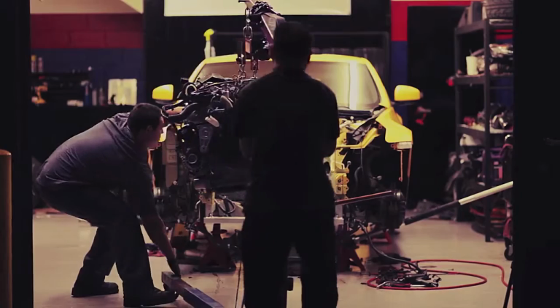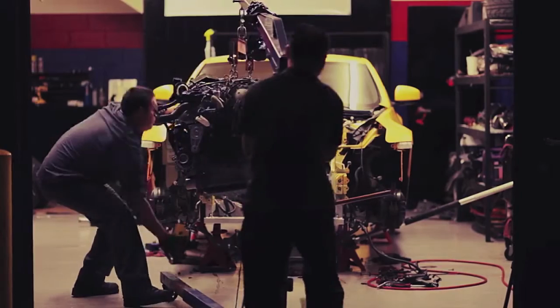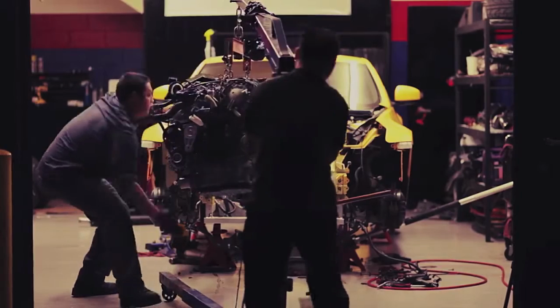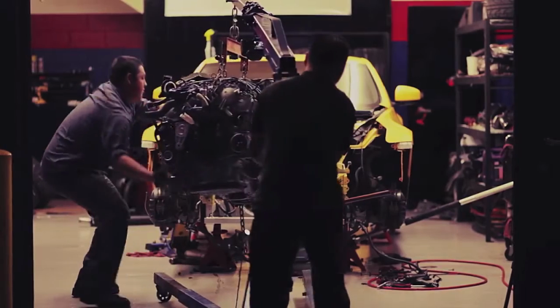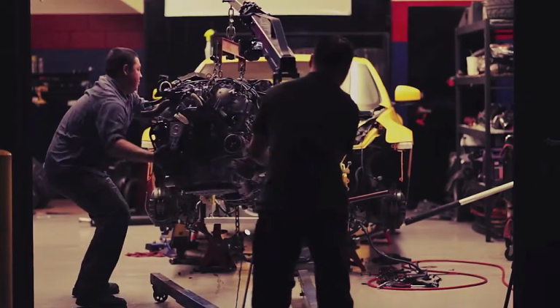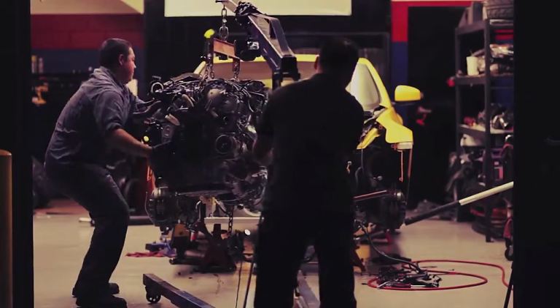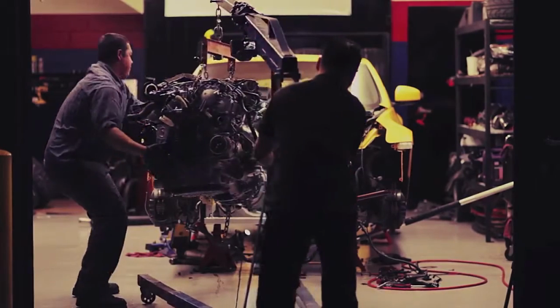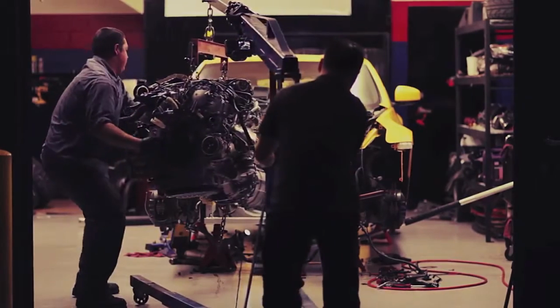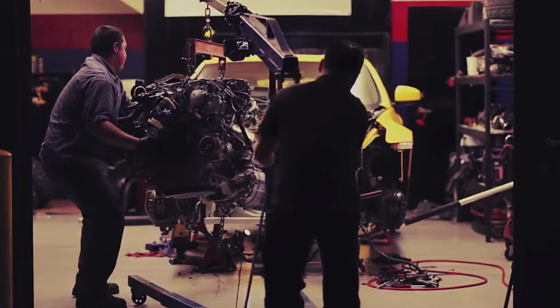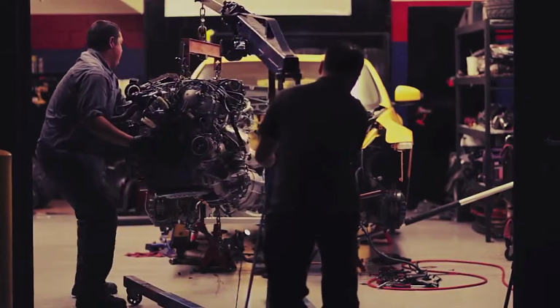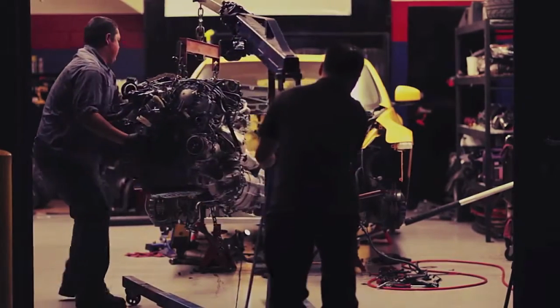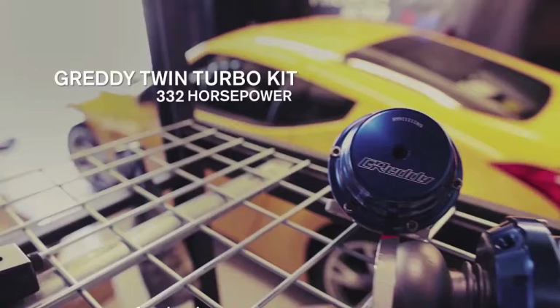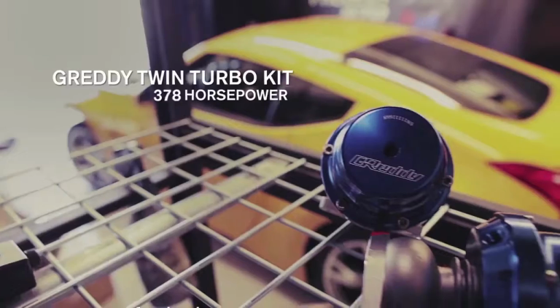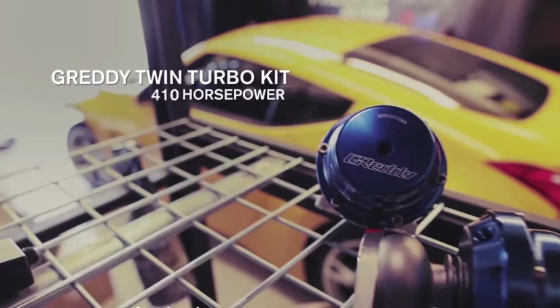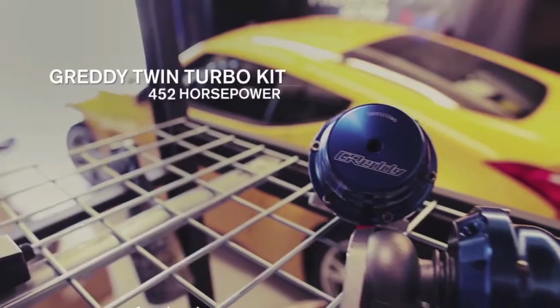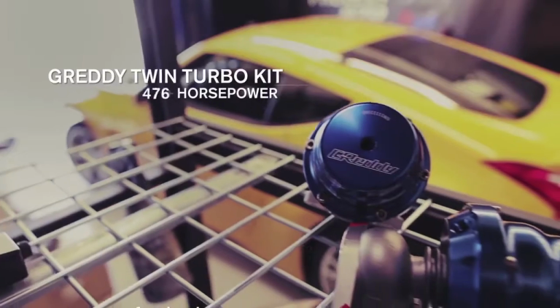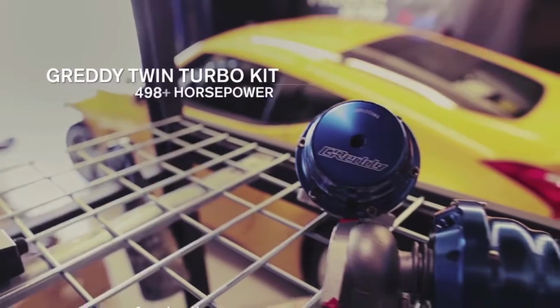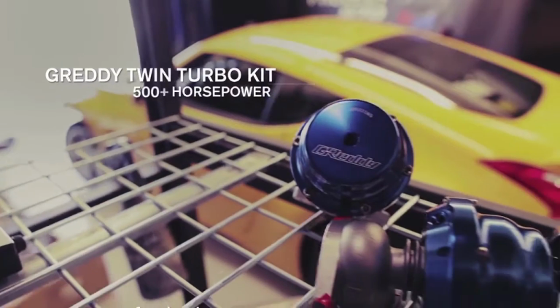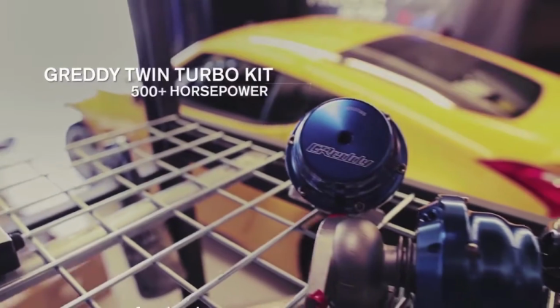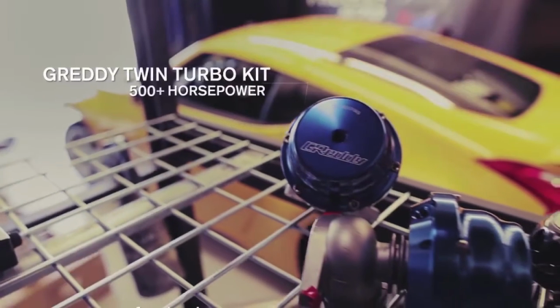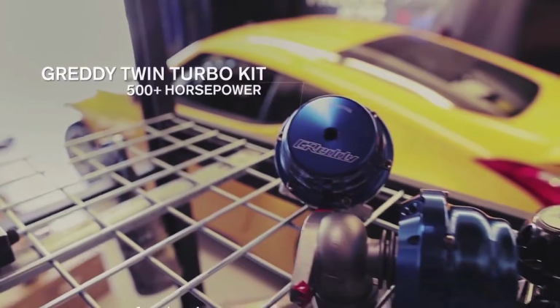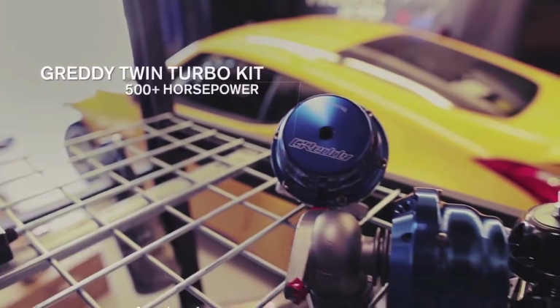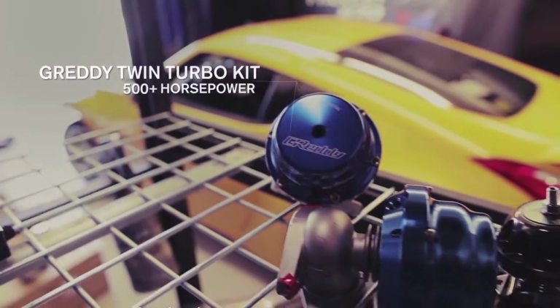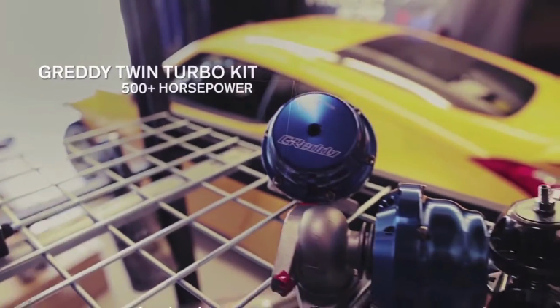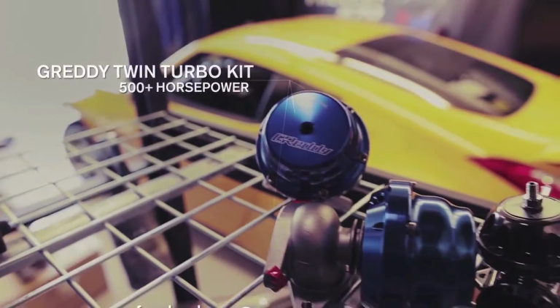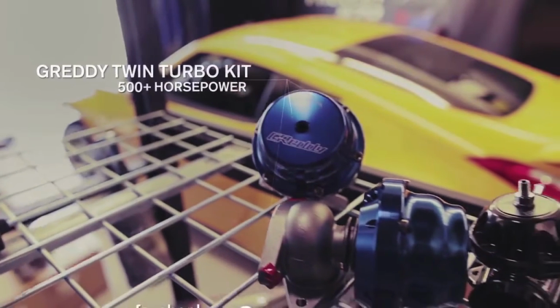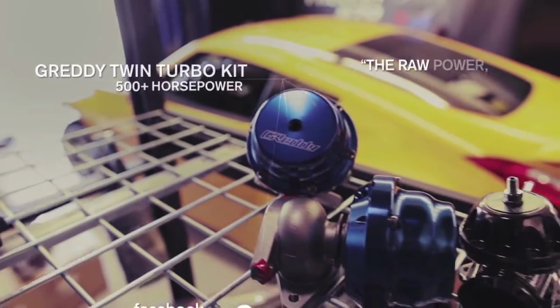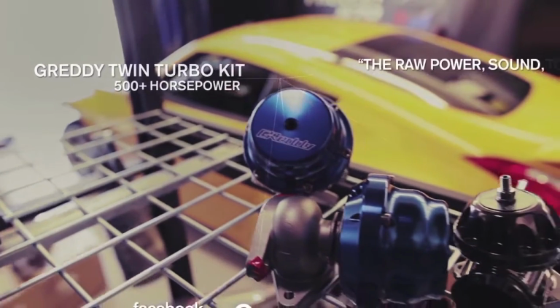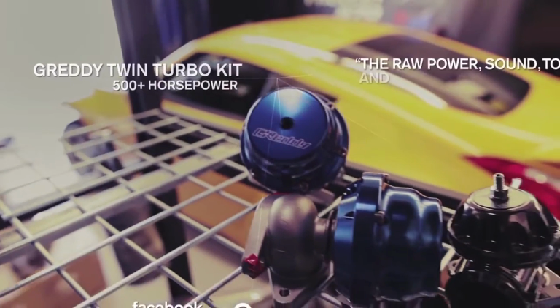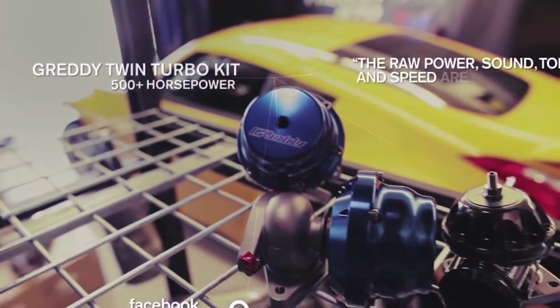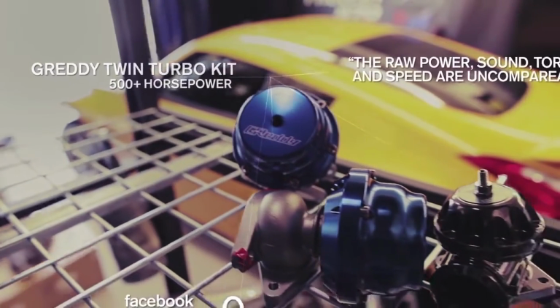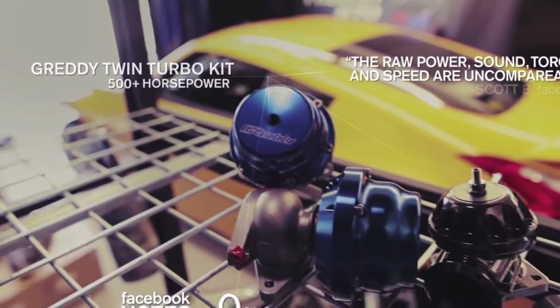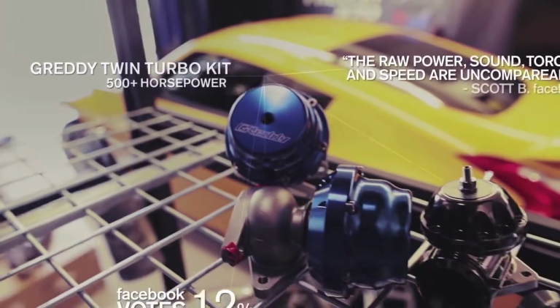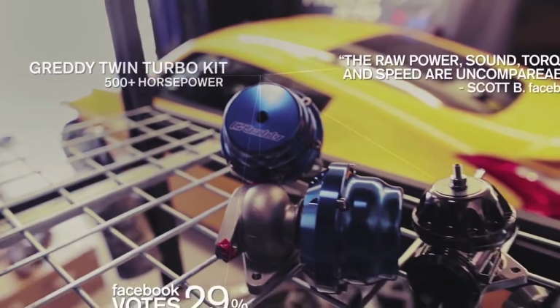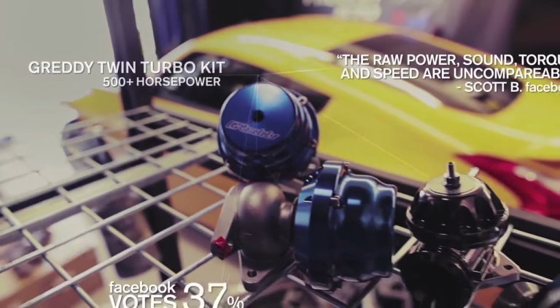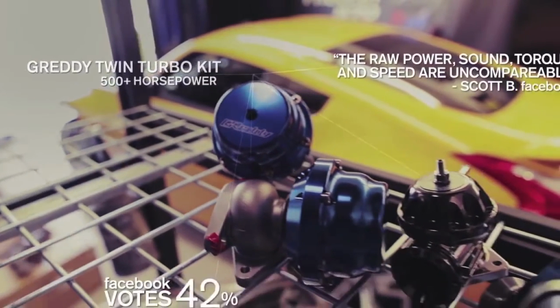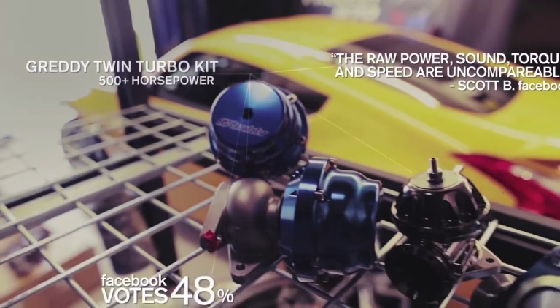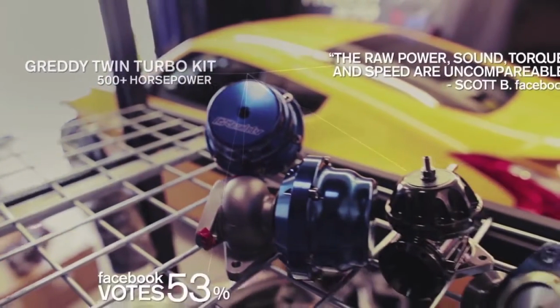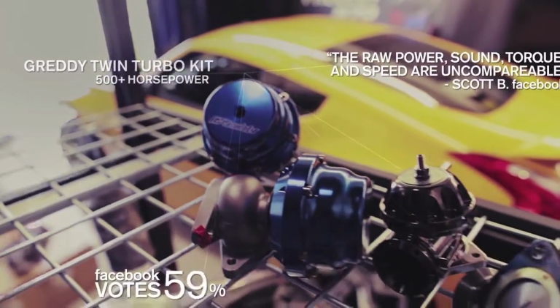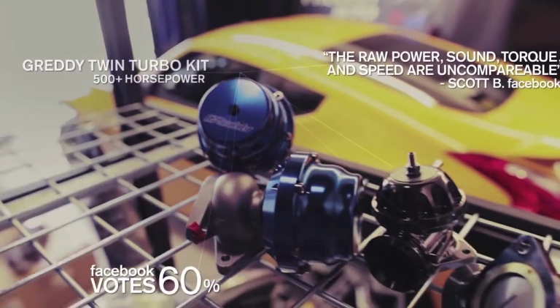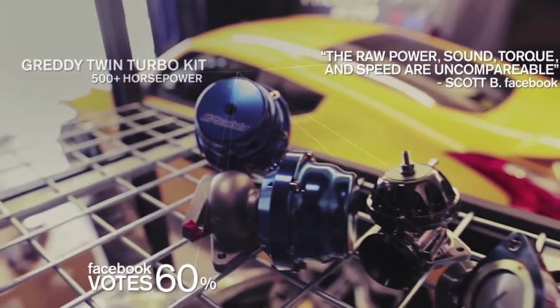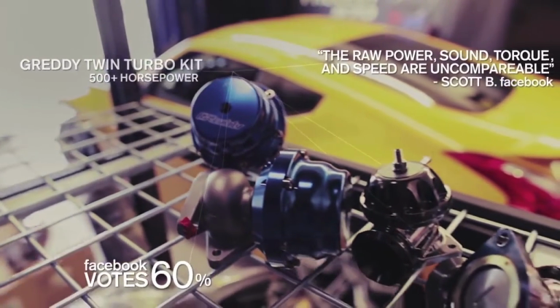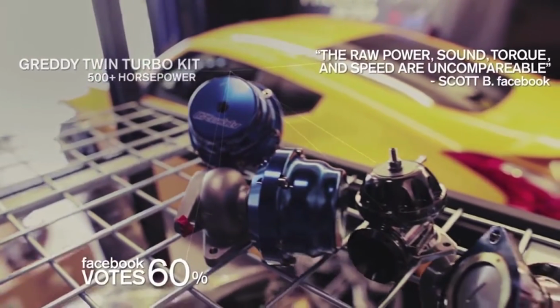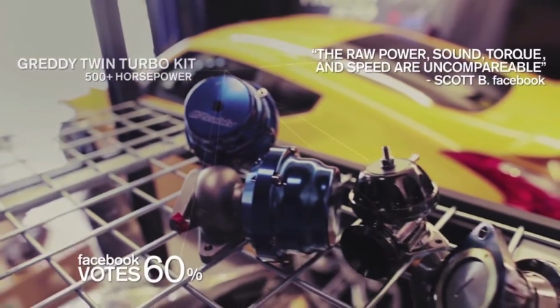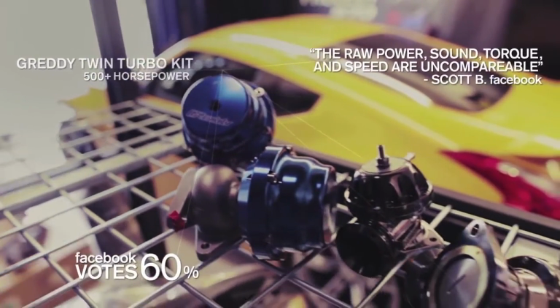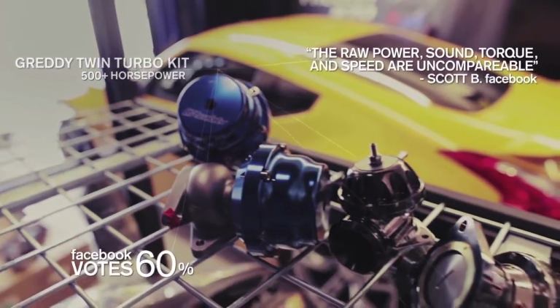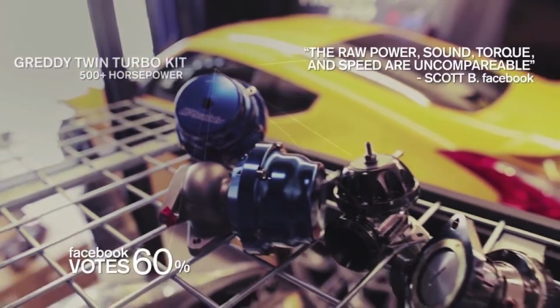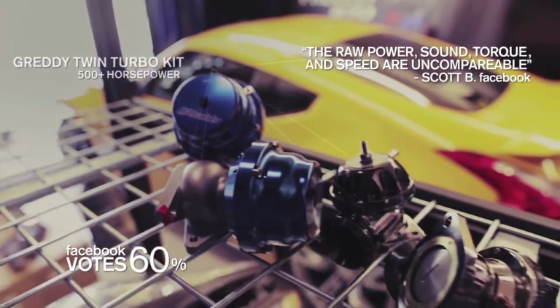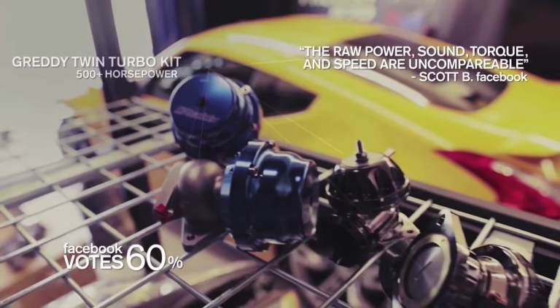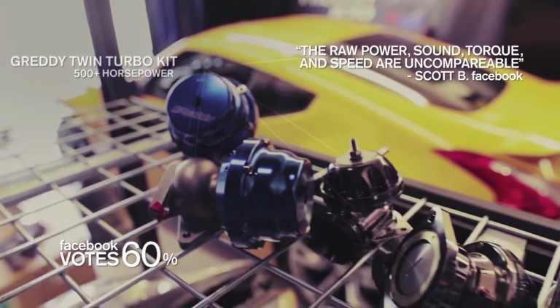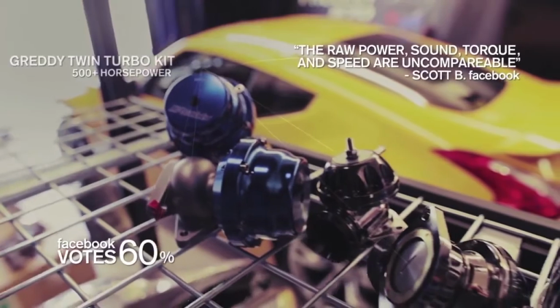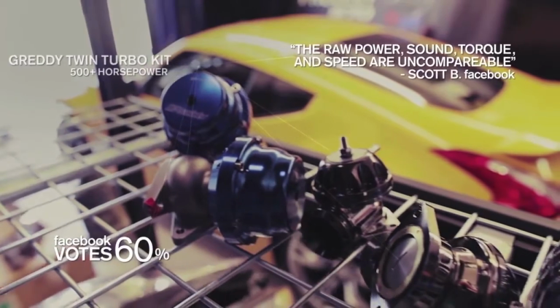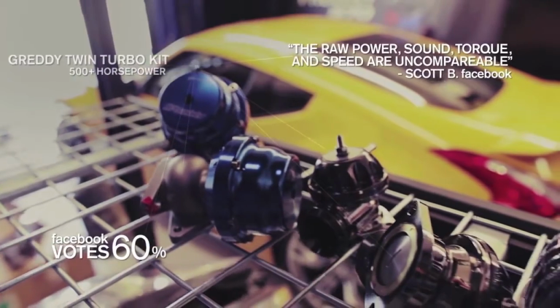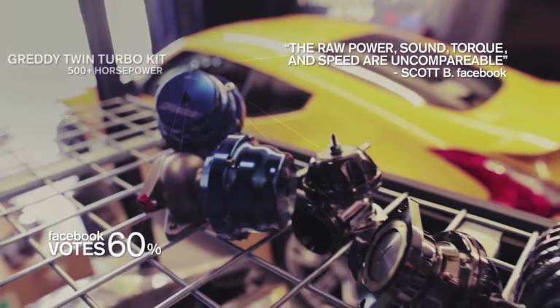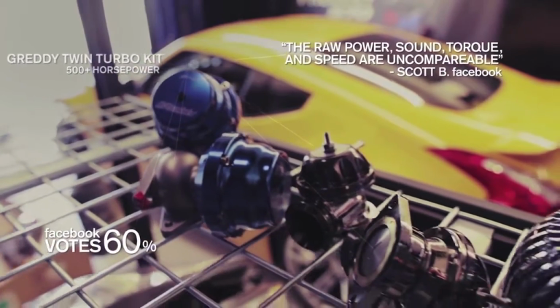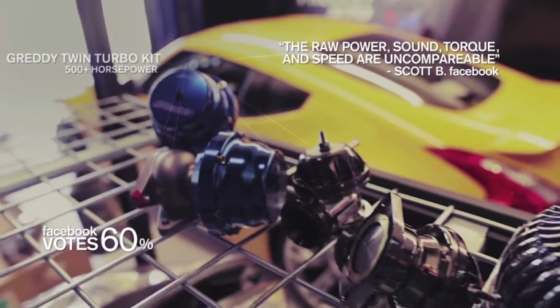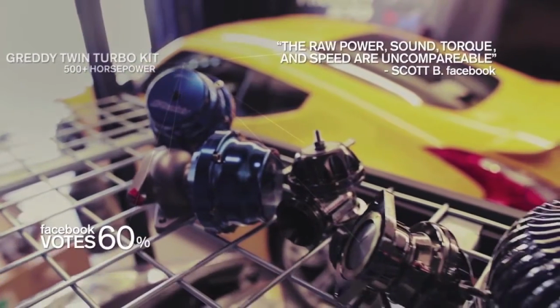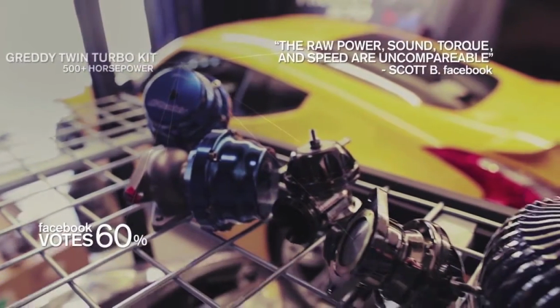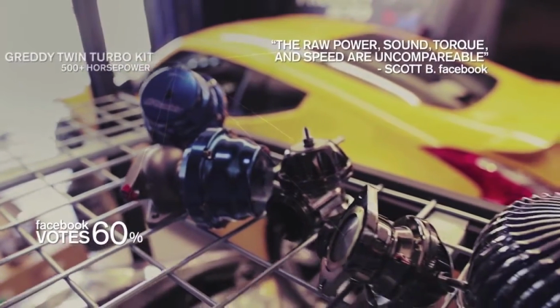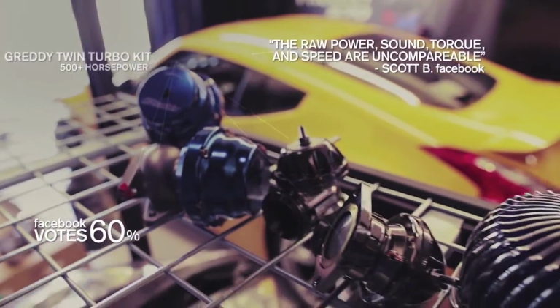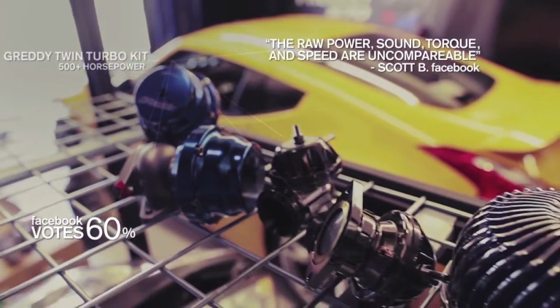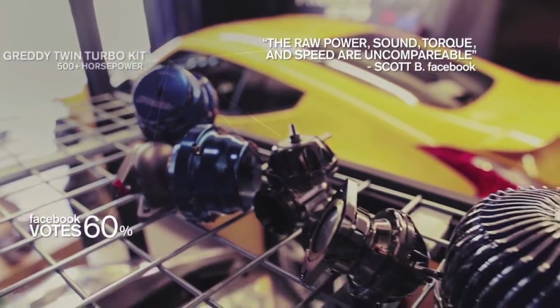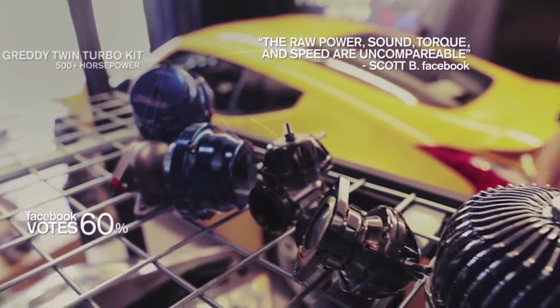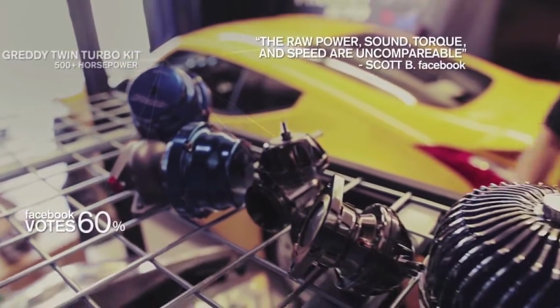You asked for the Grady Twin Turbo Kit — it's a complete bolt-on solution designed to increase the engine output to about 500 horsepower.